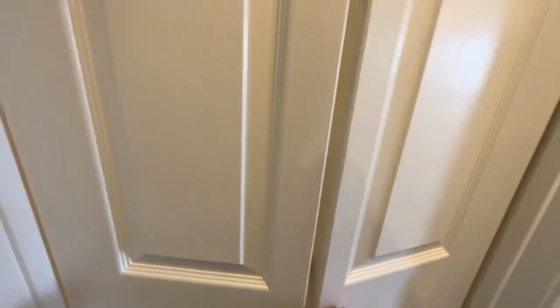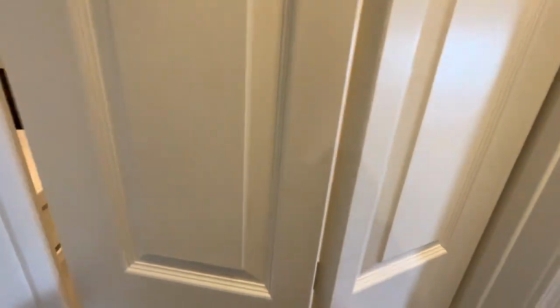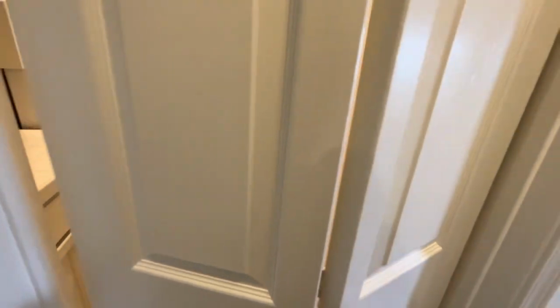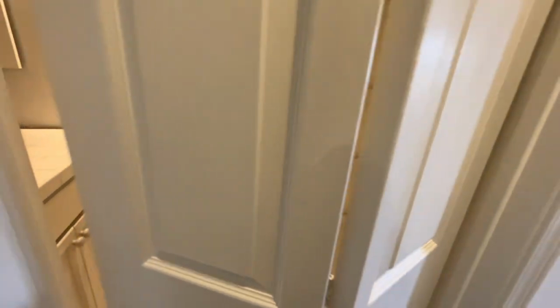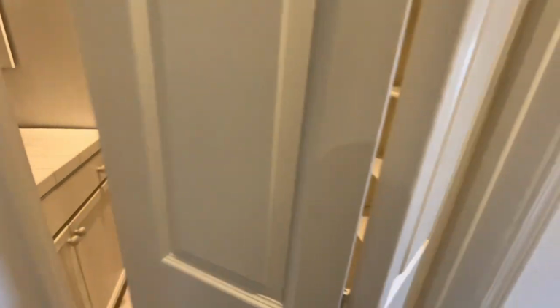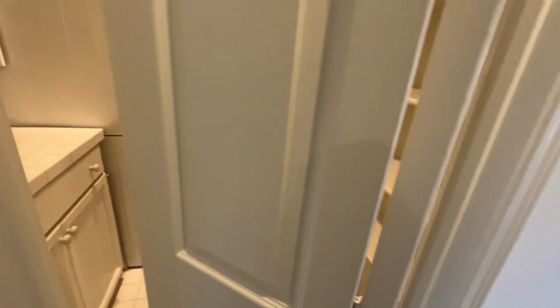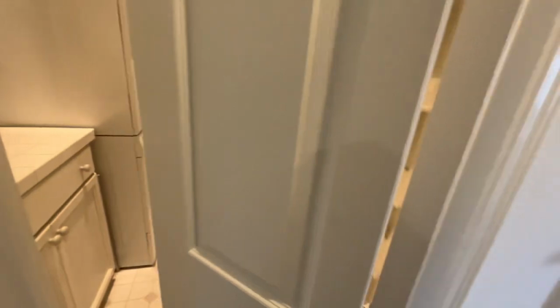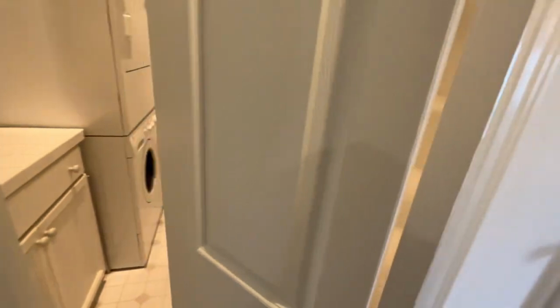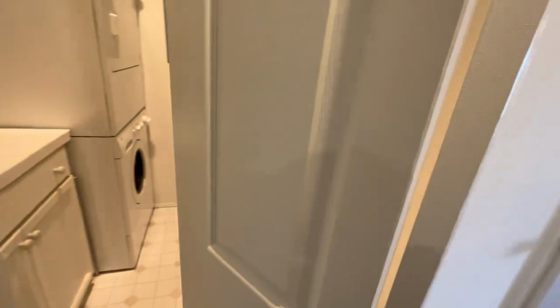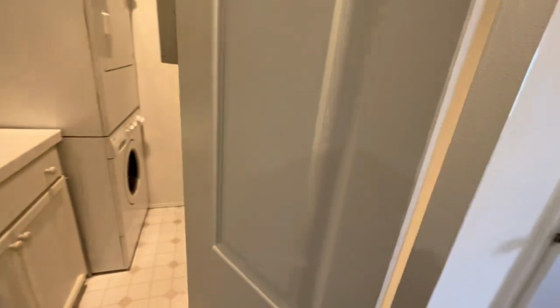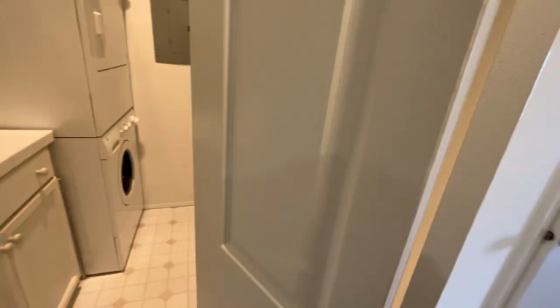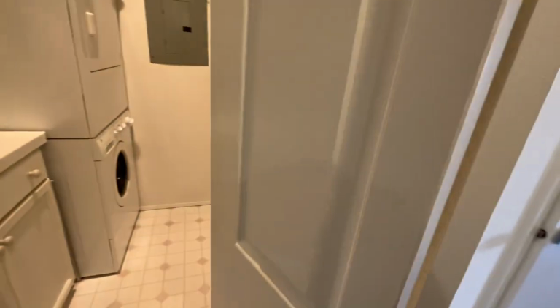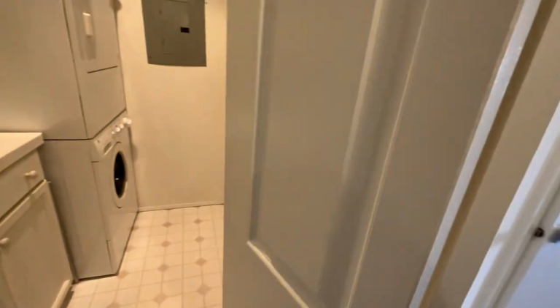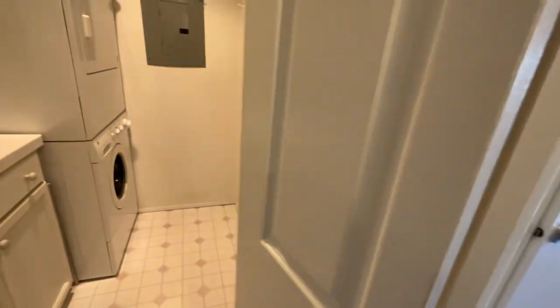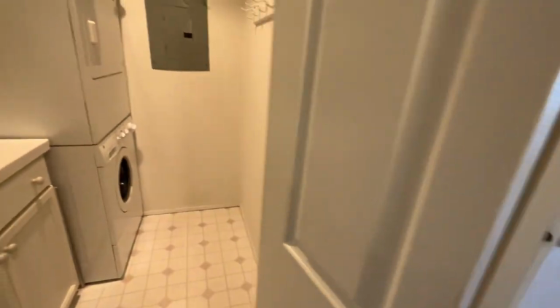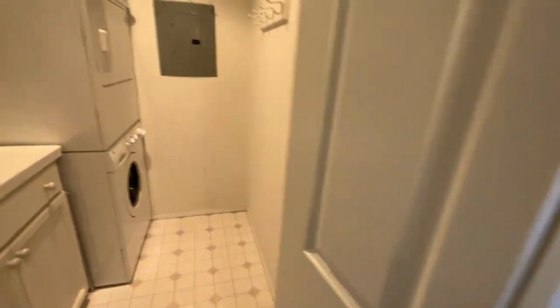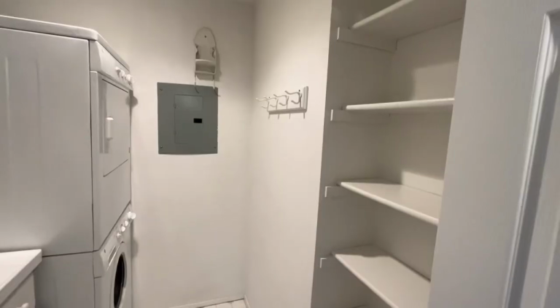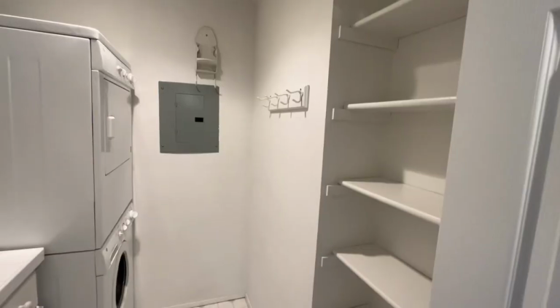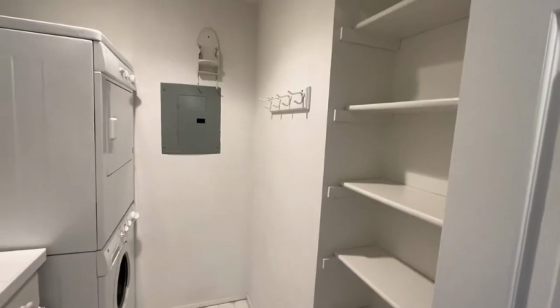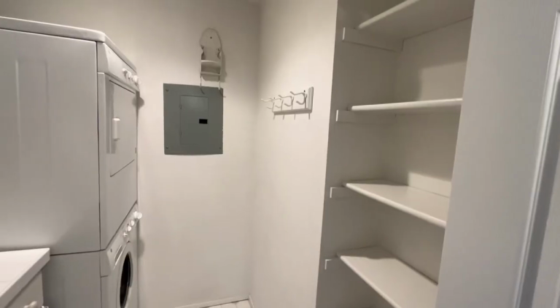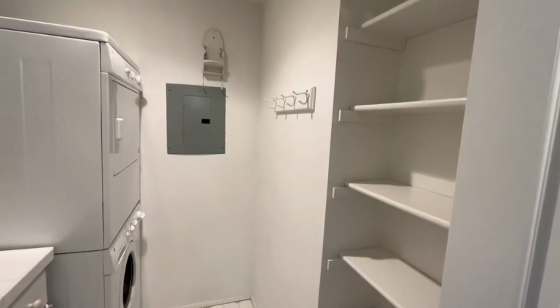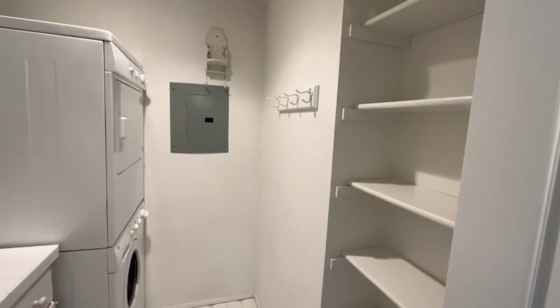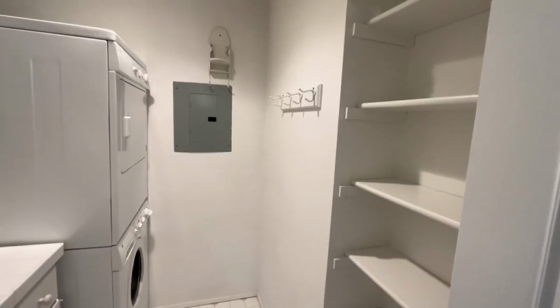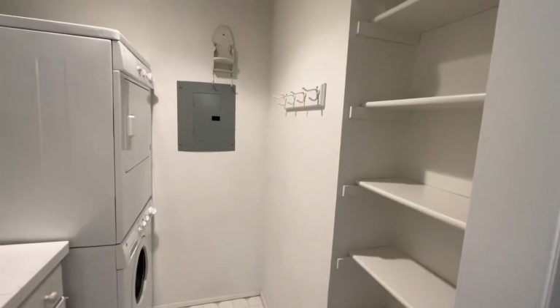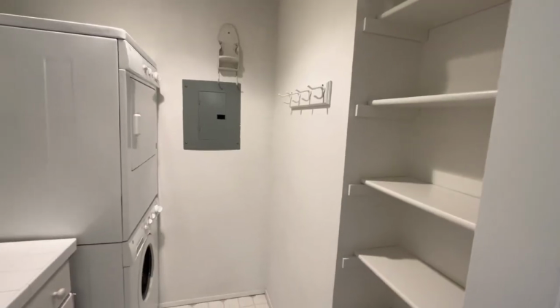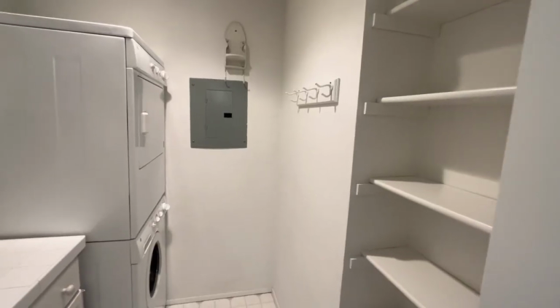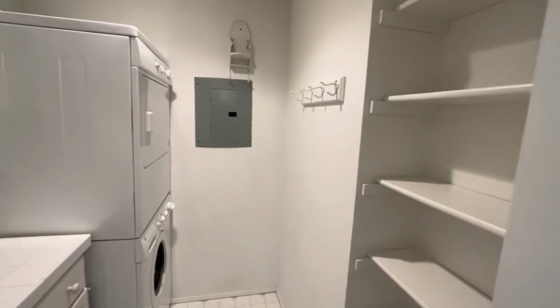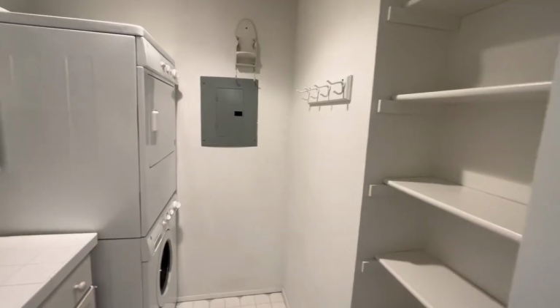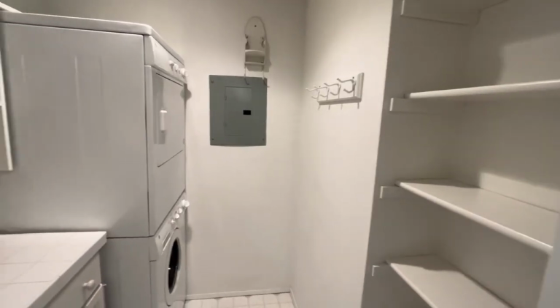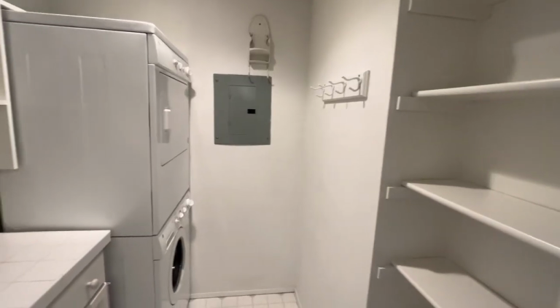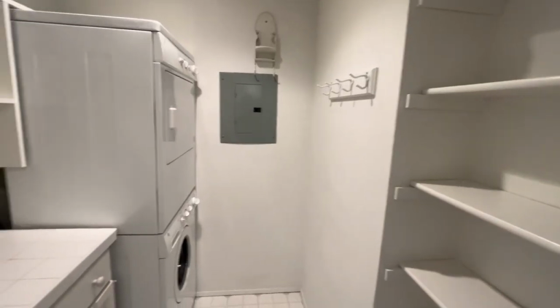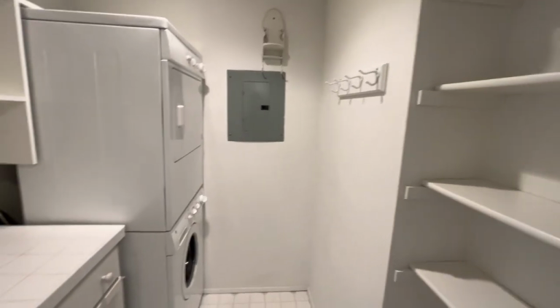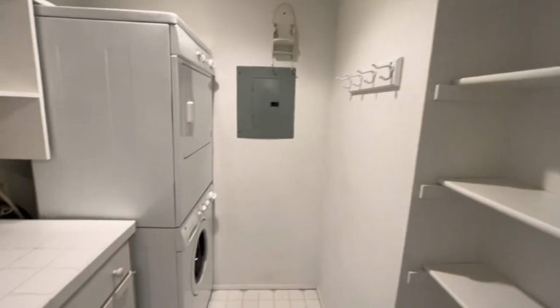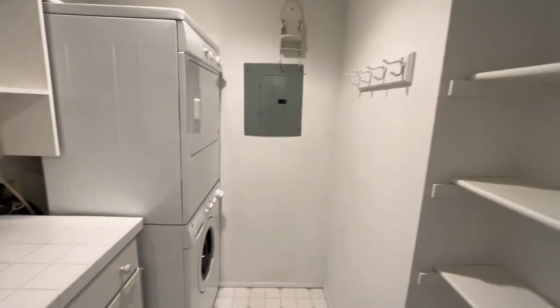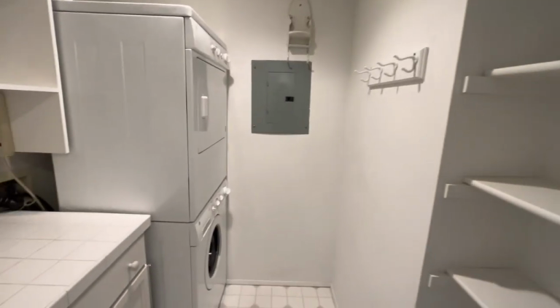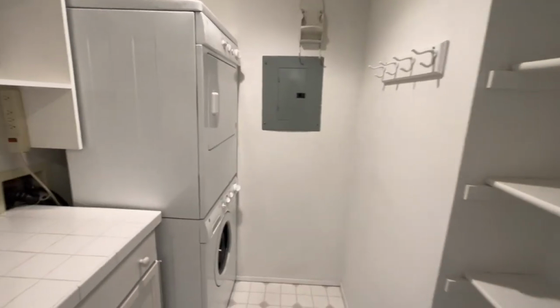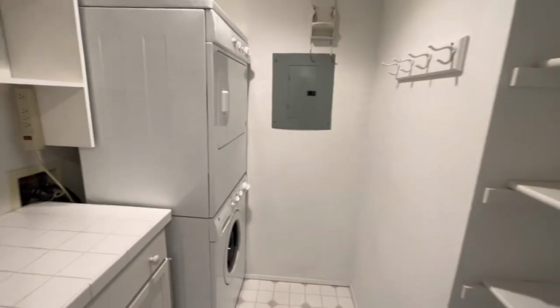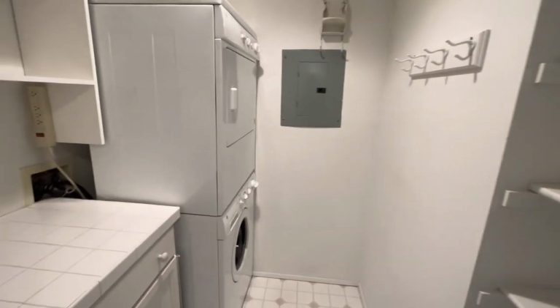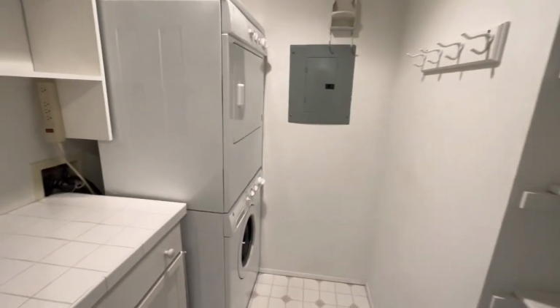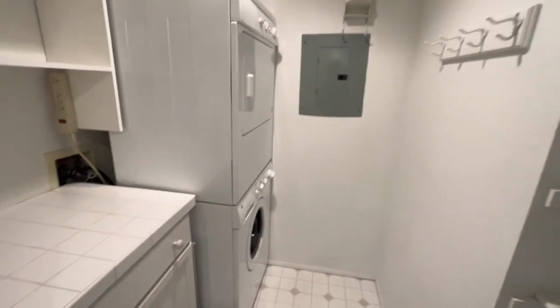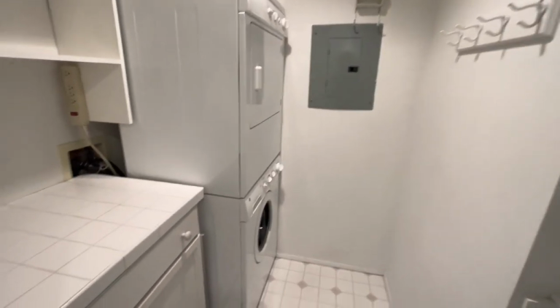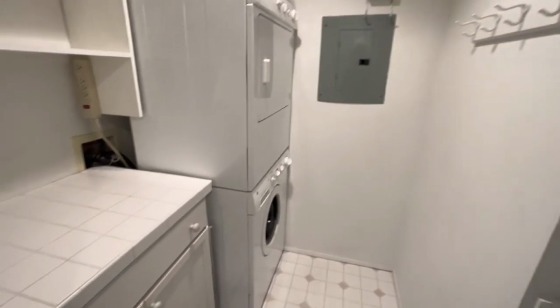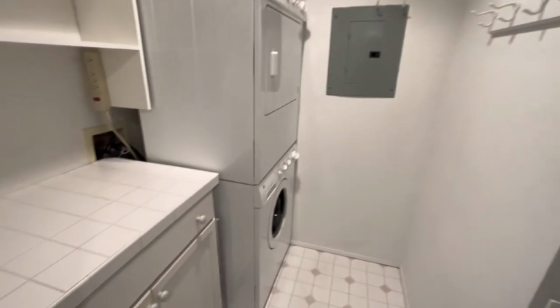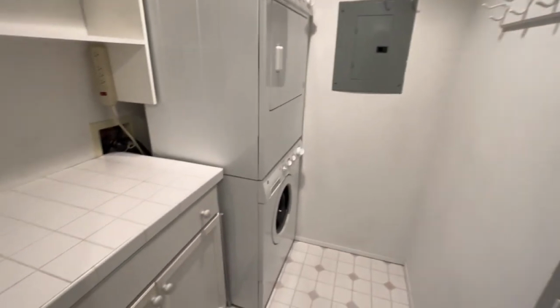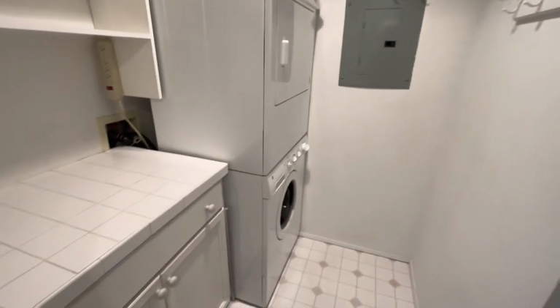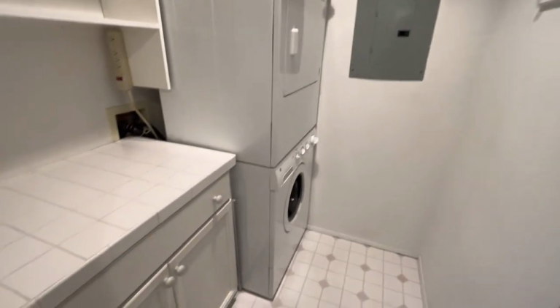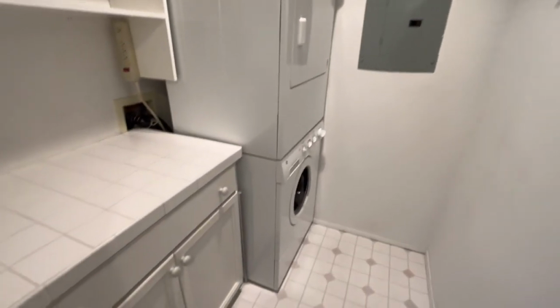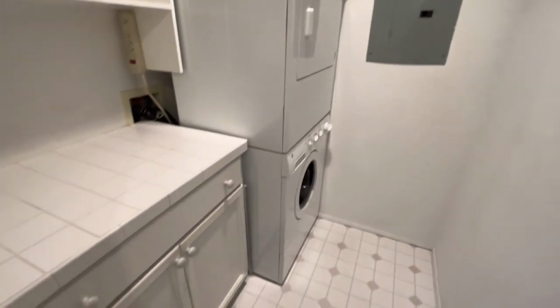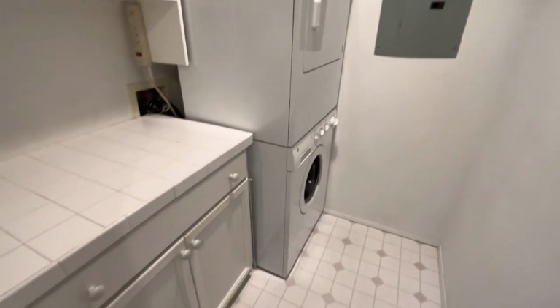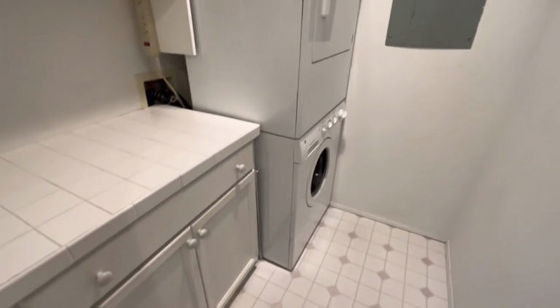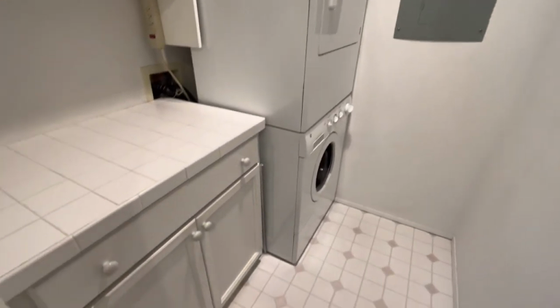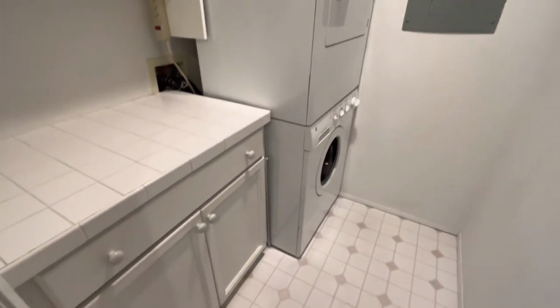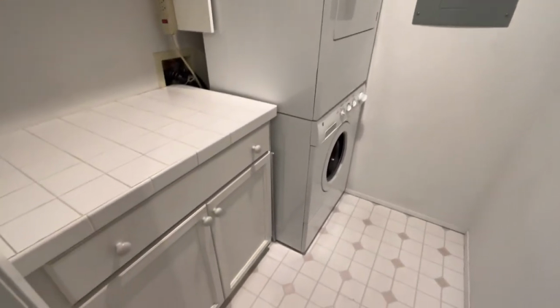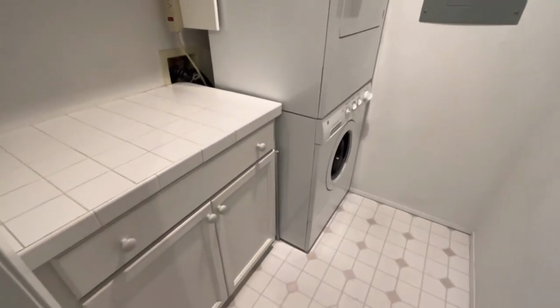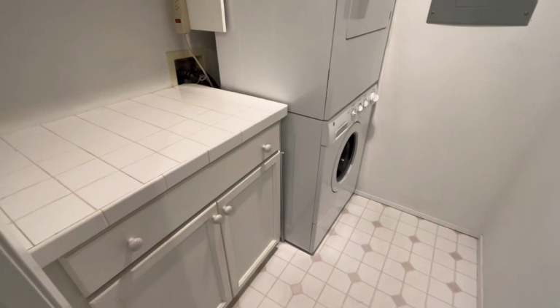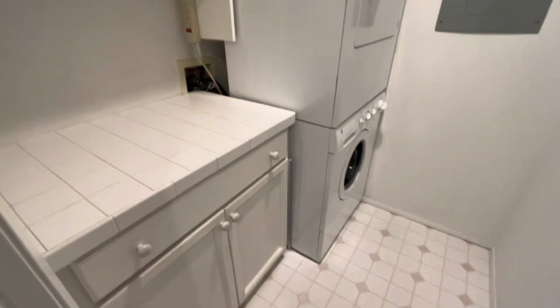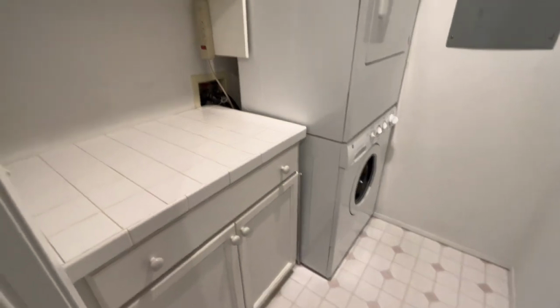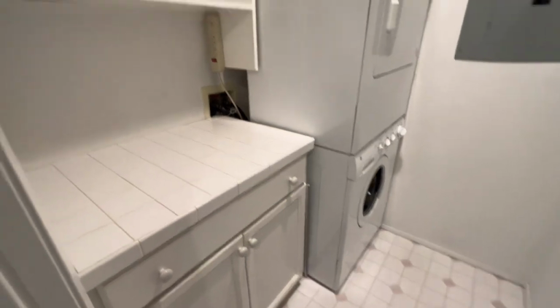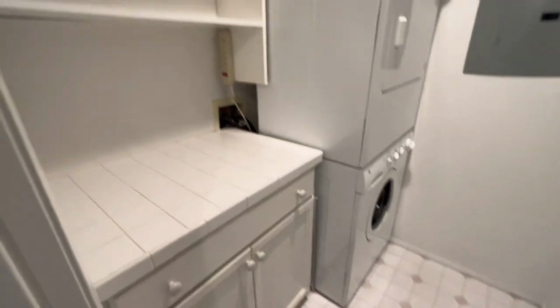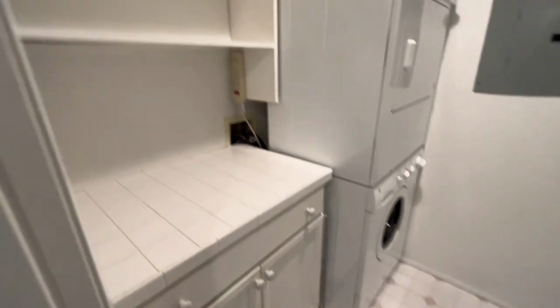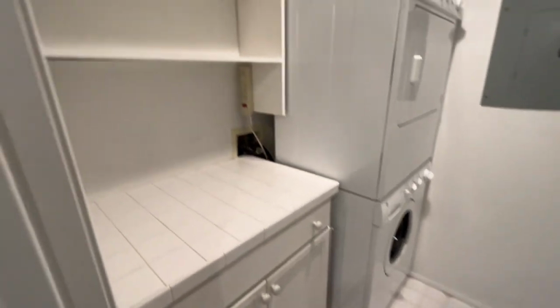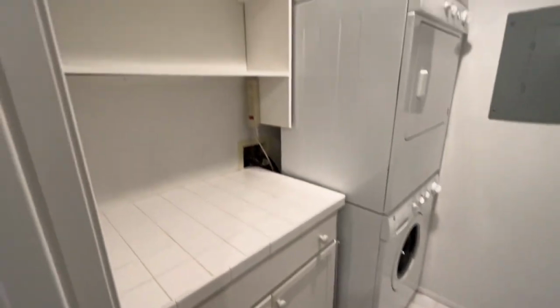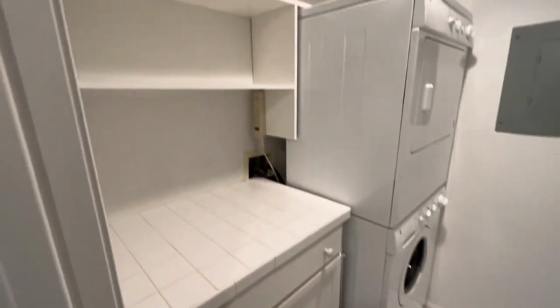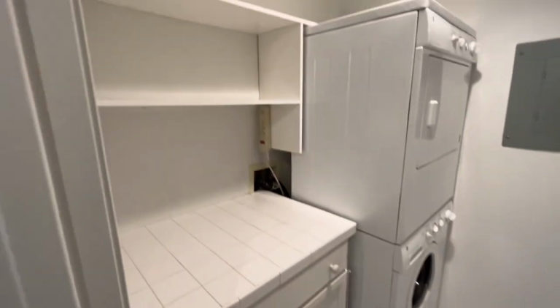Full-size stacked washer-dryer, folding table, and cabinets.